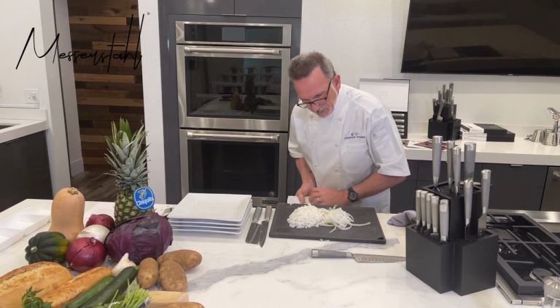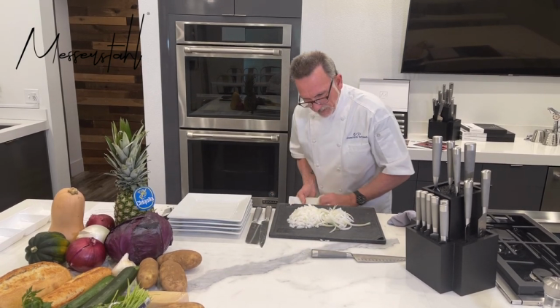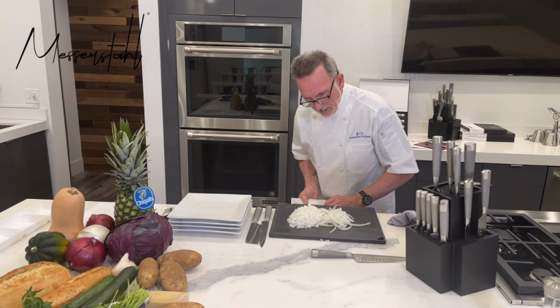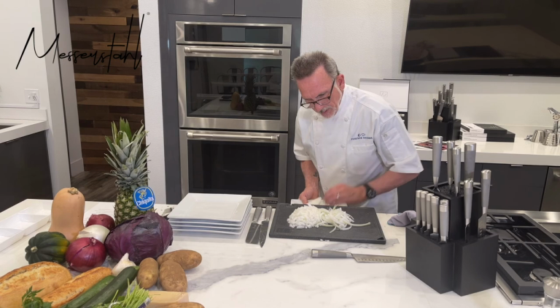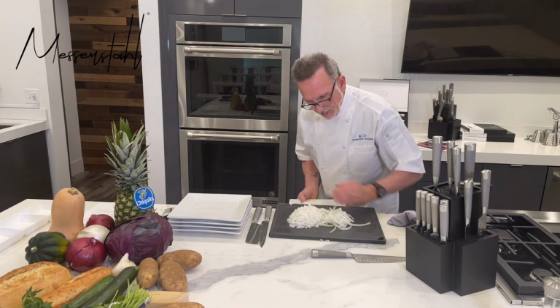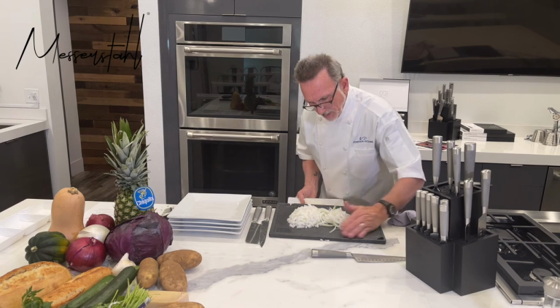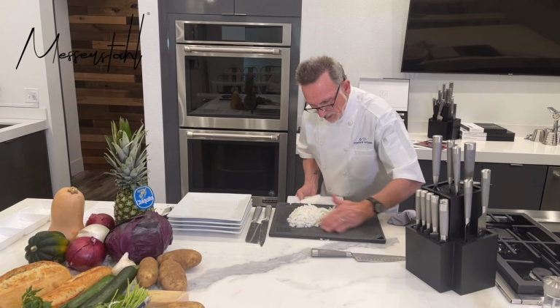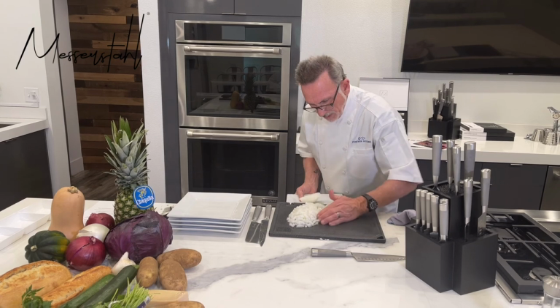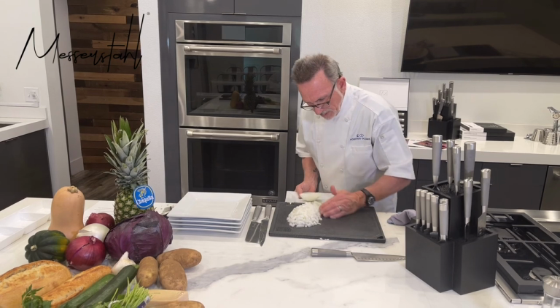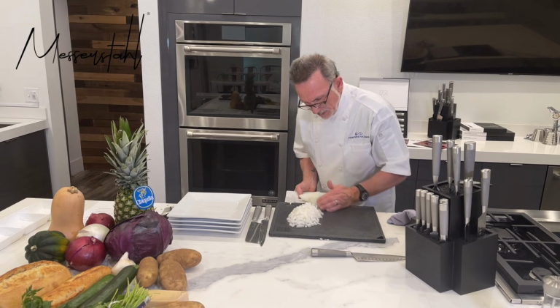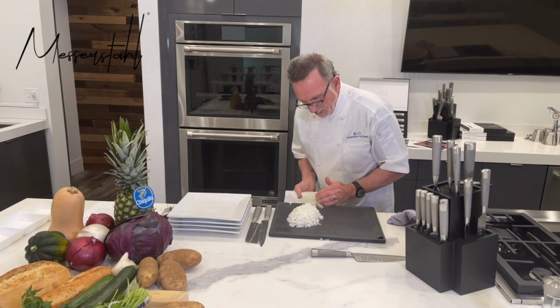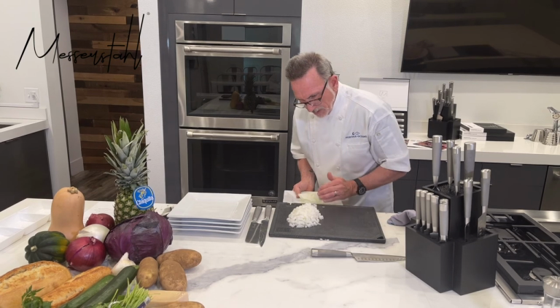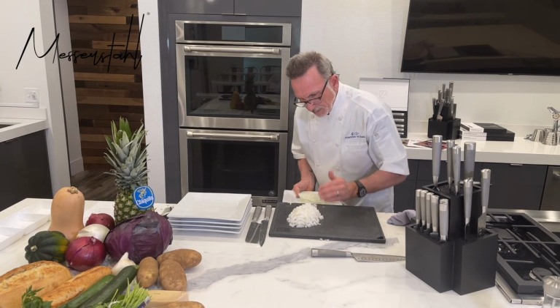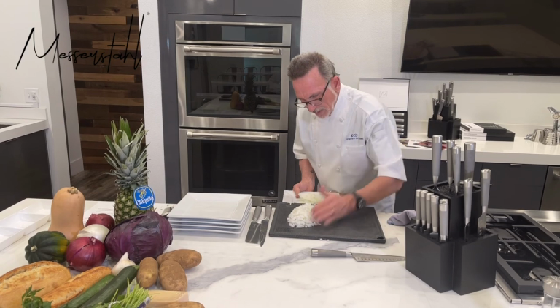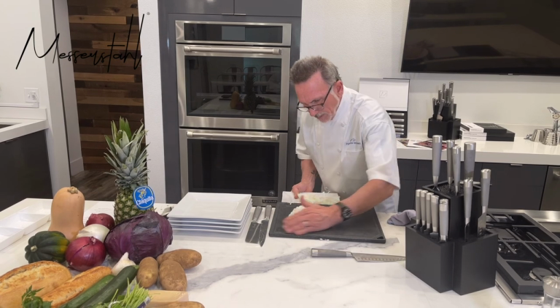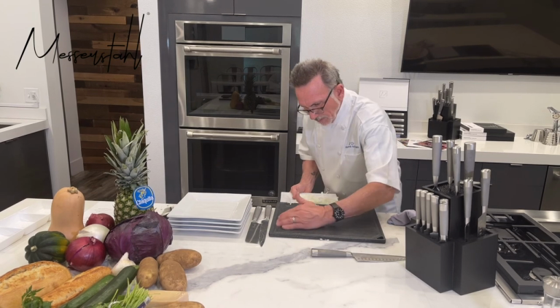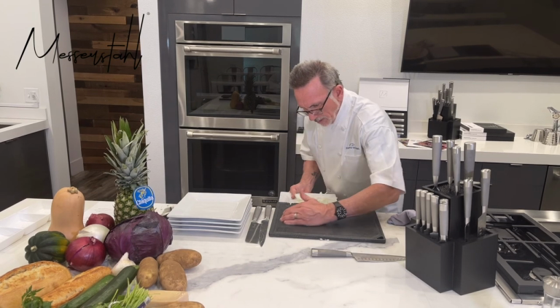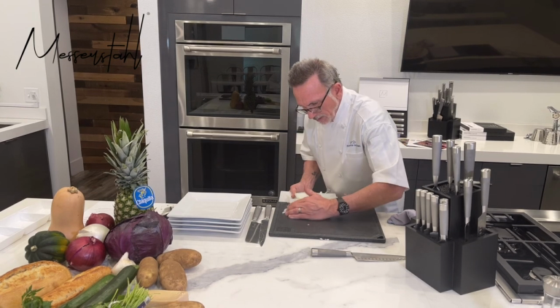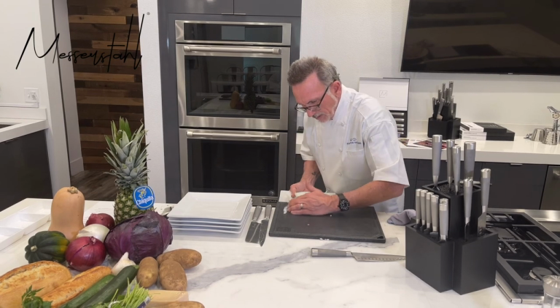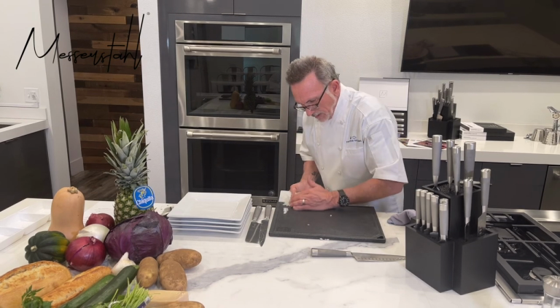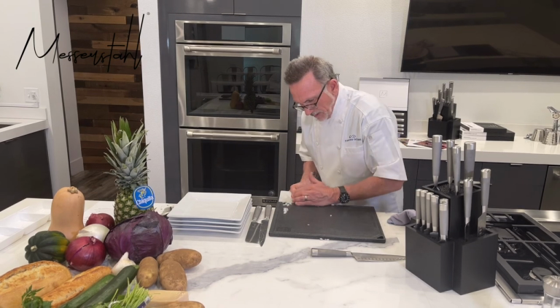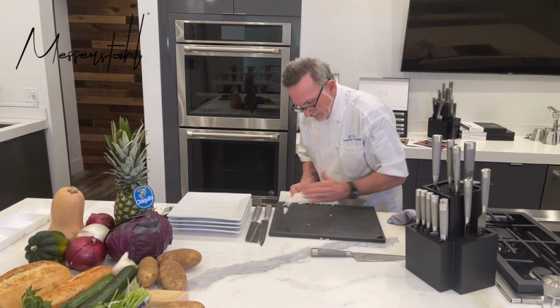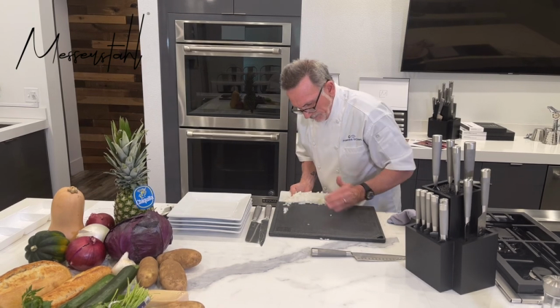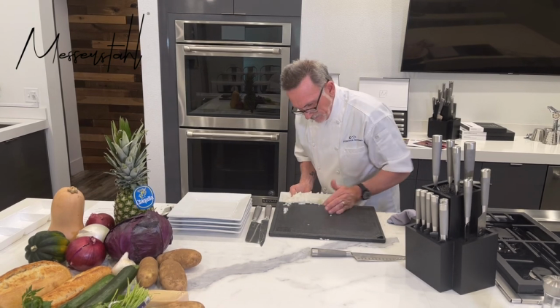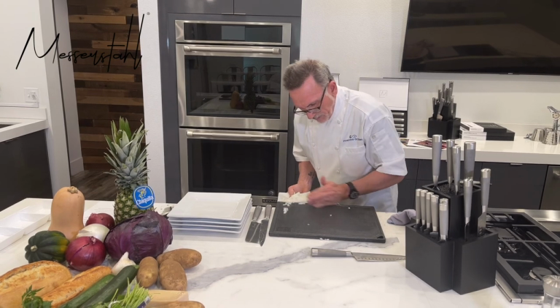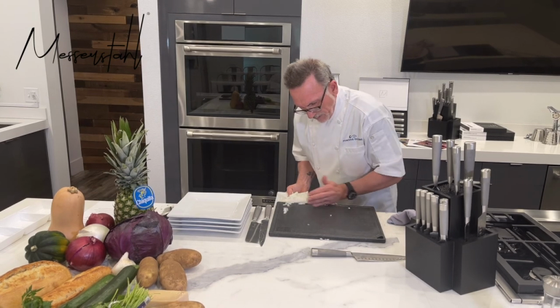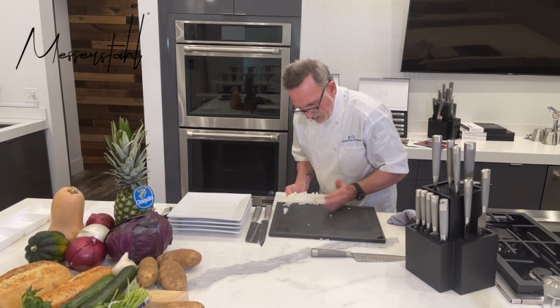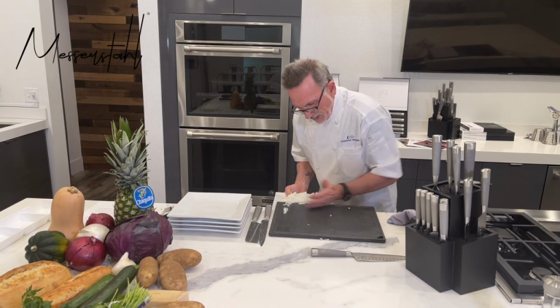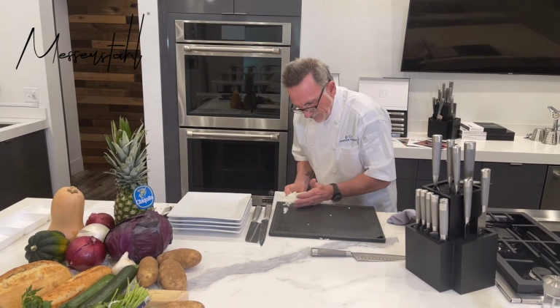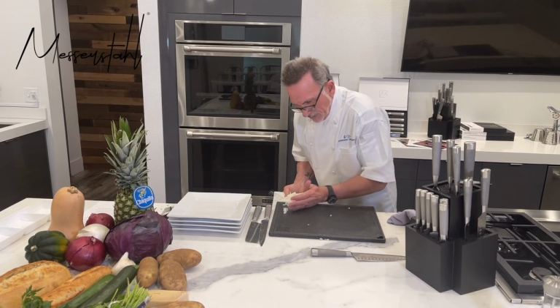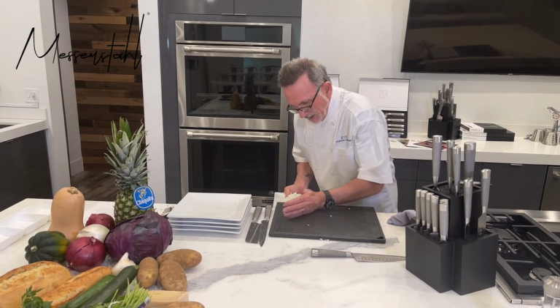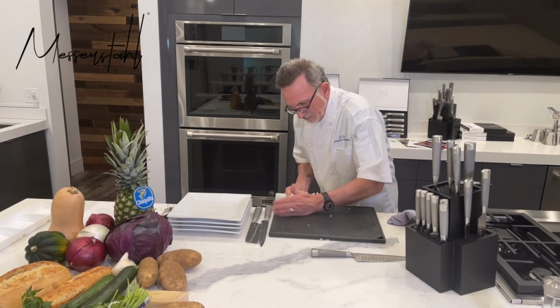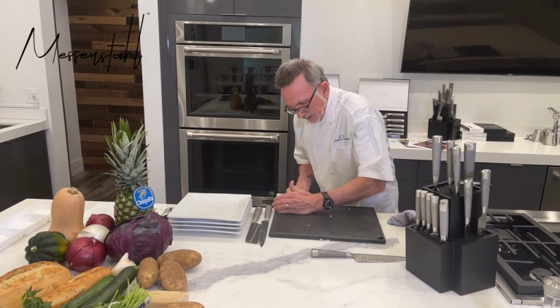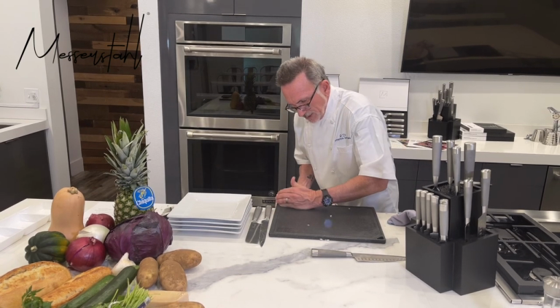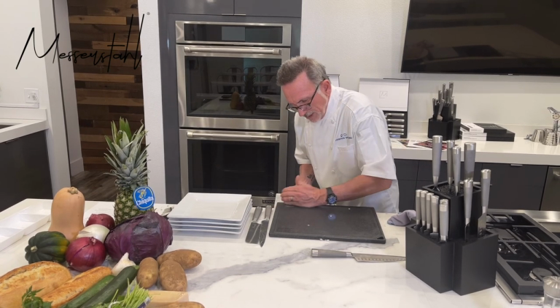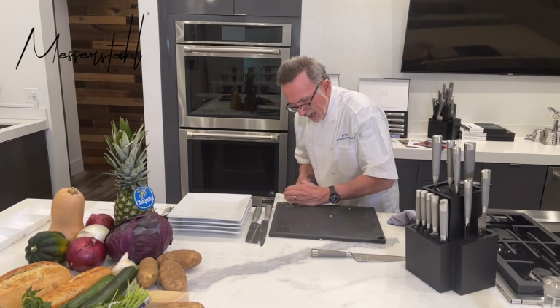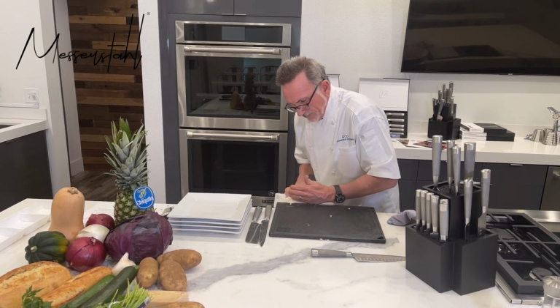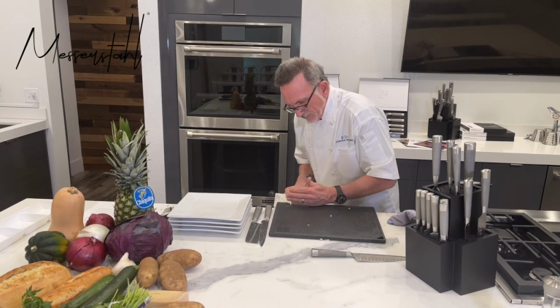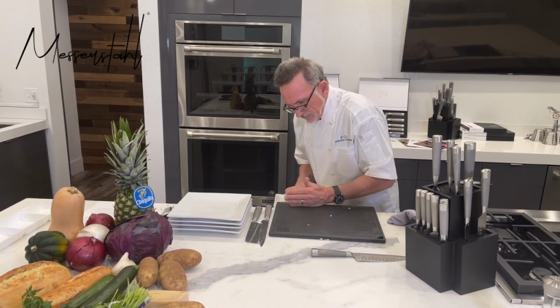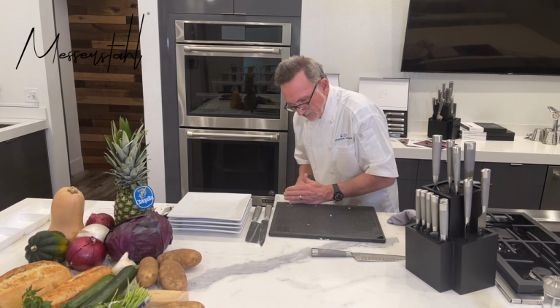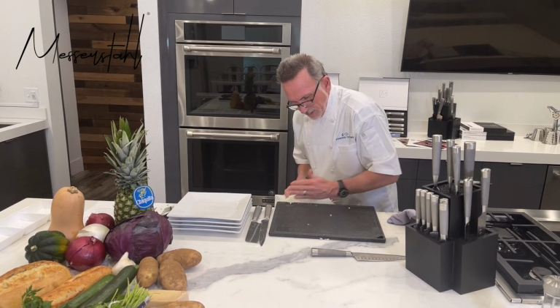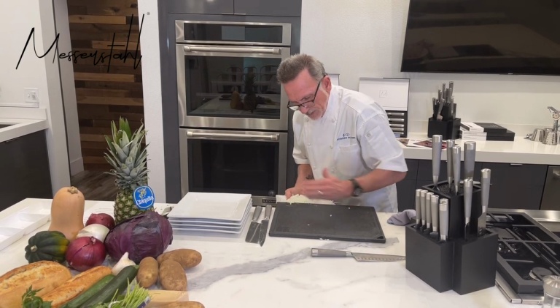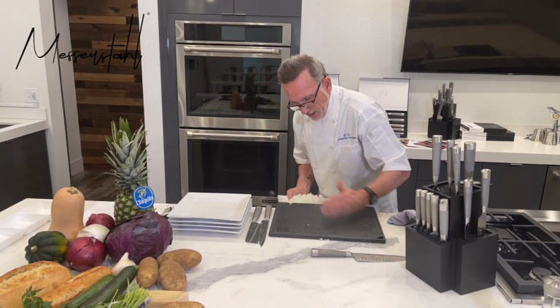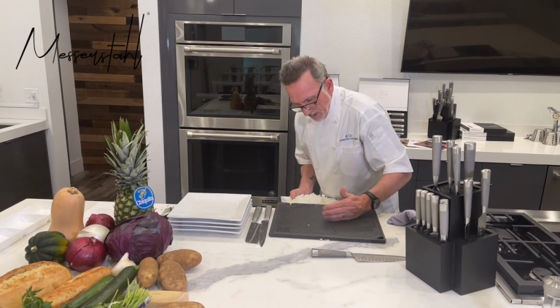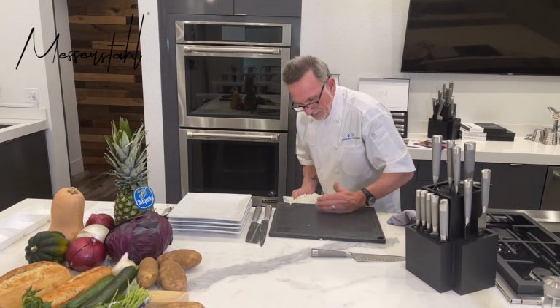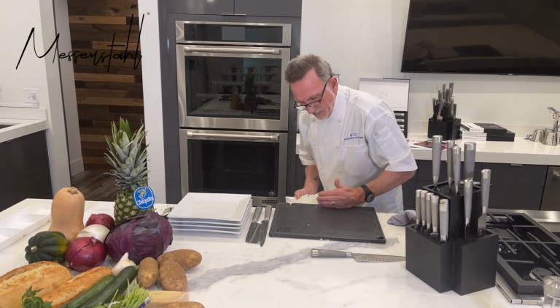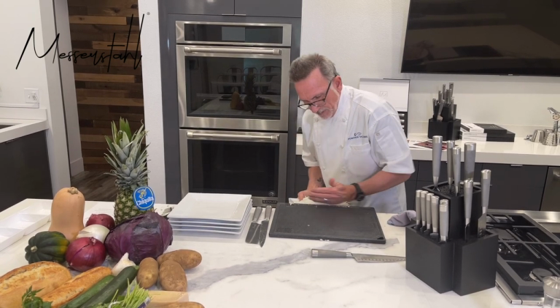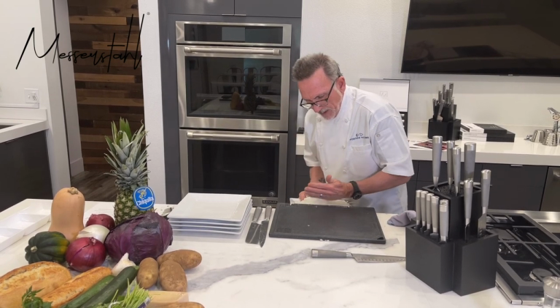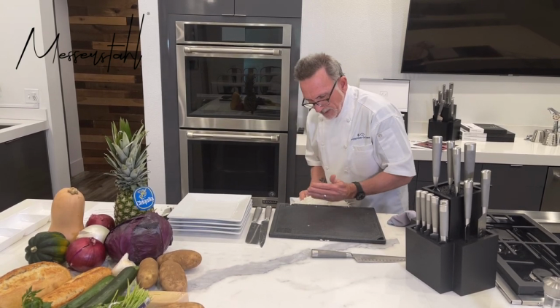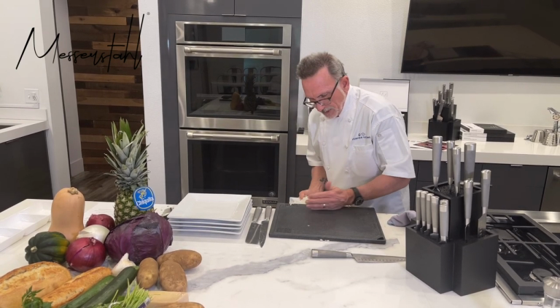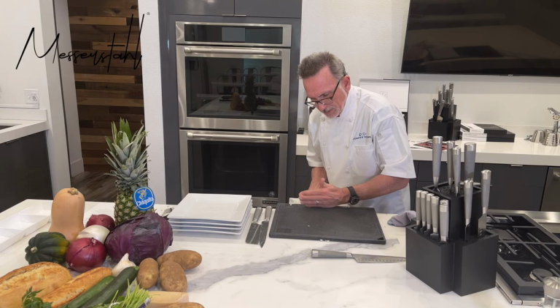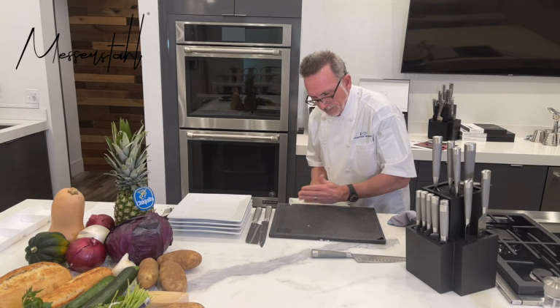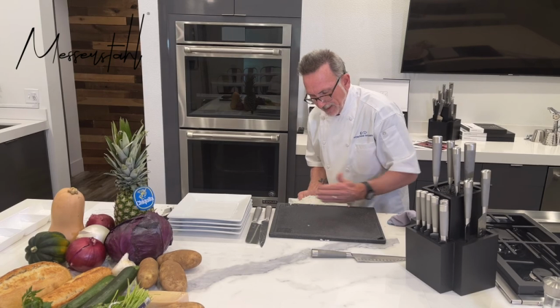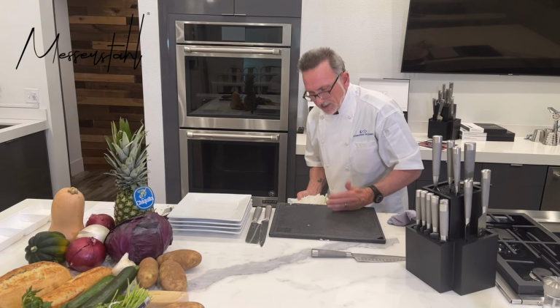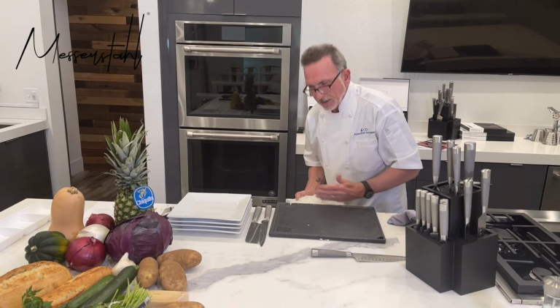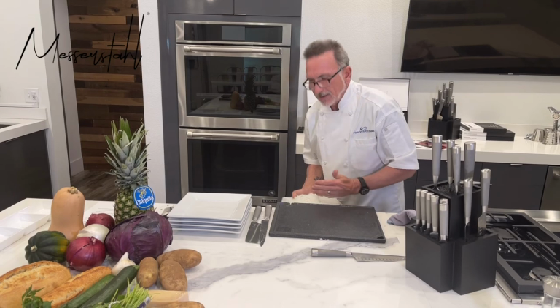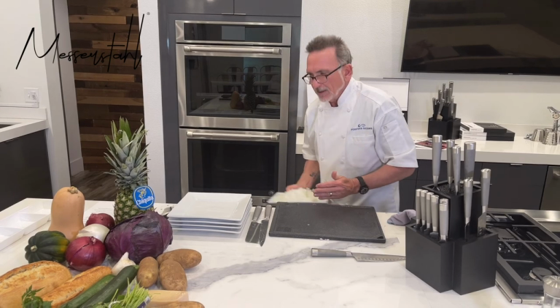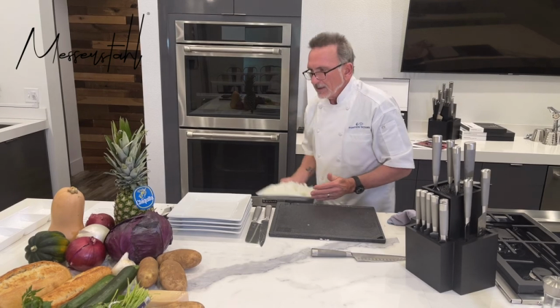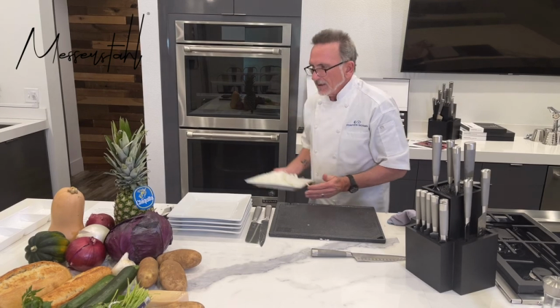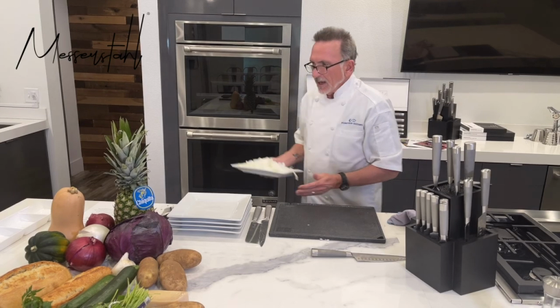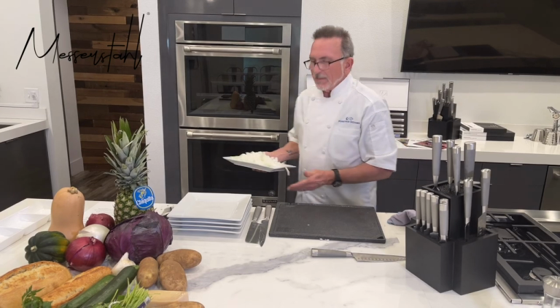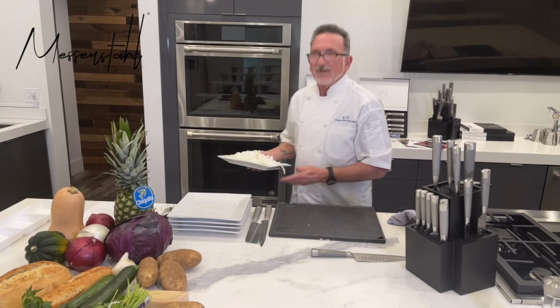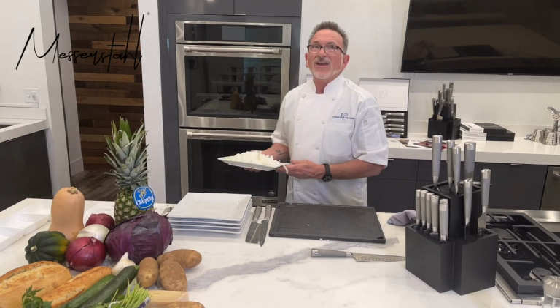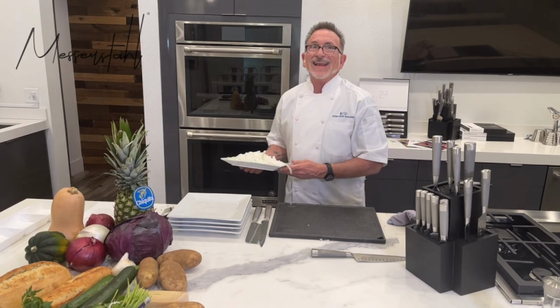Let's see what else we can do with our 17-piece set, because I am not just basic — I'm advanced.